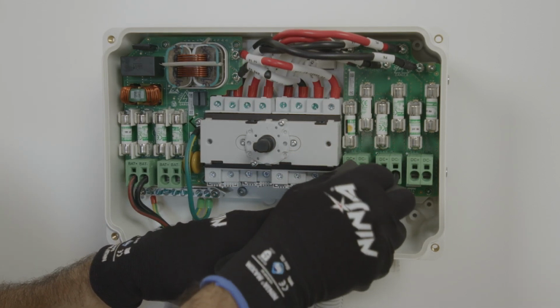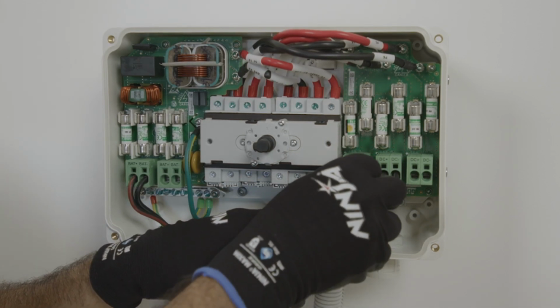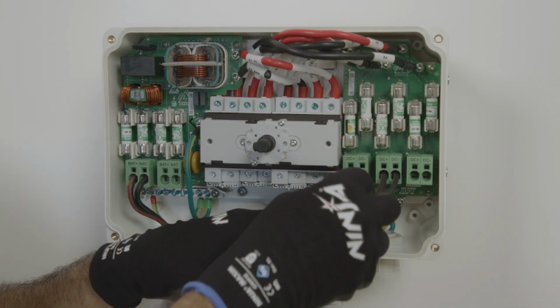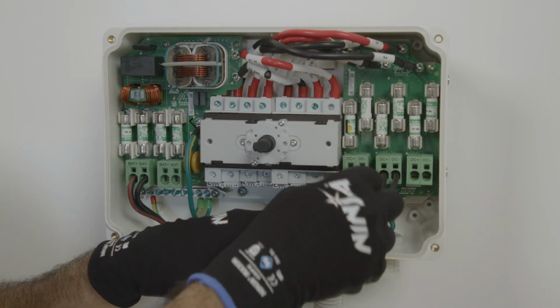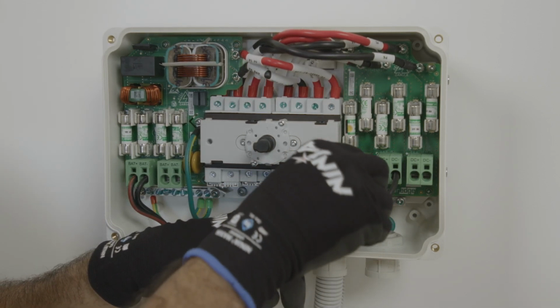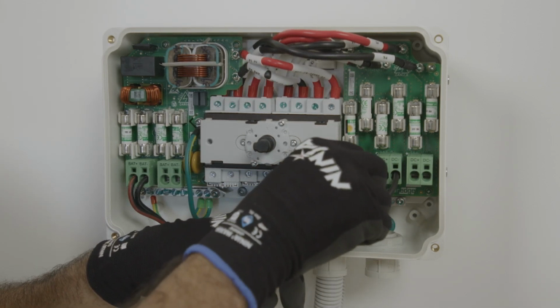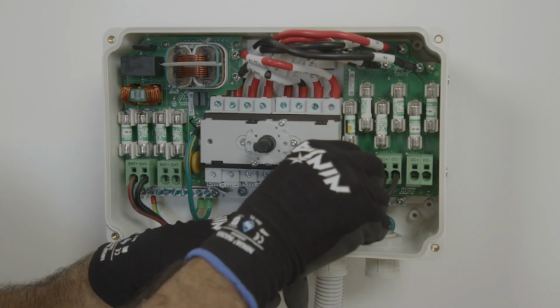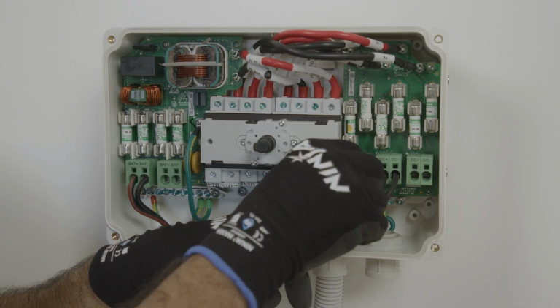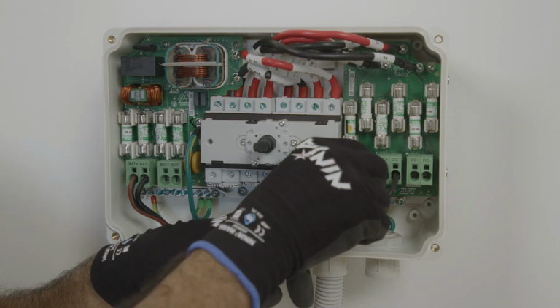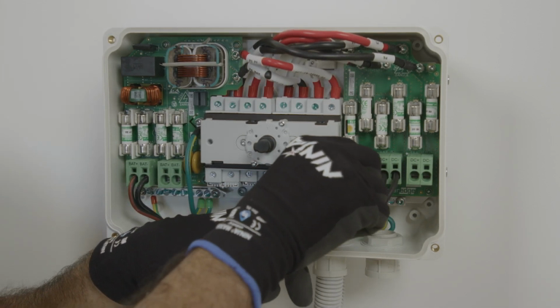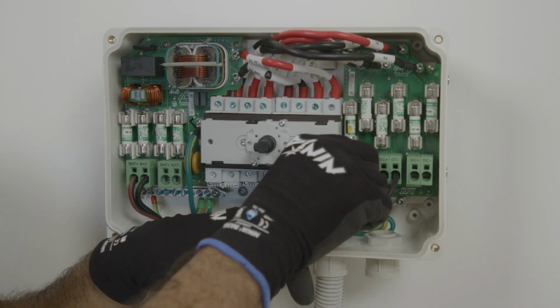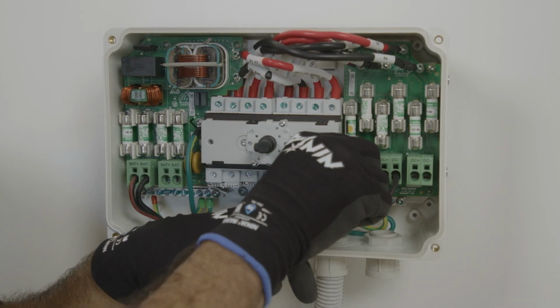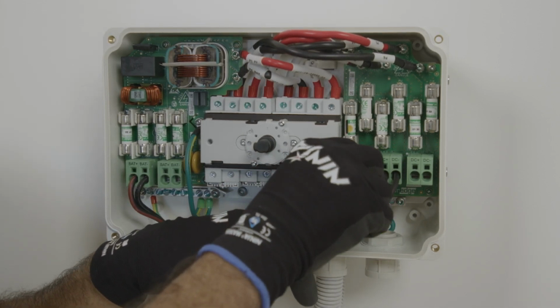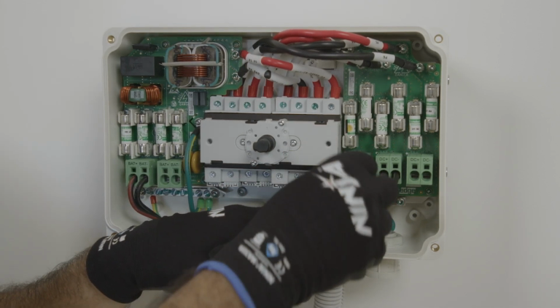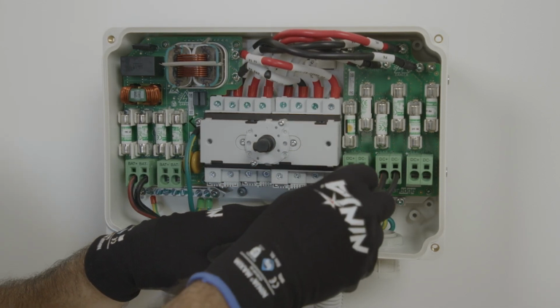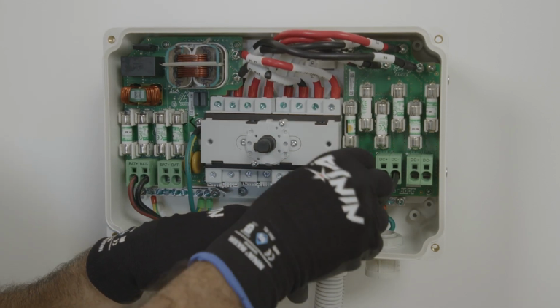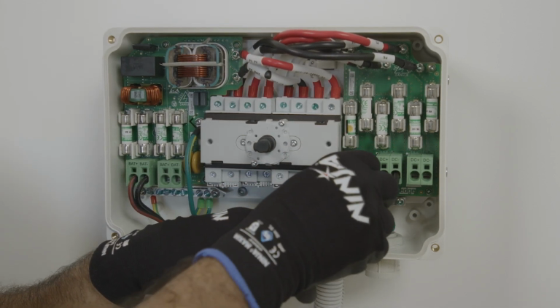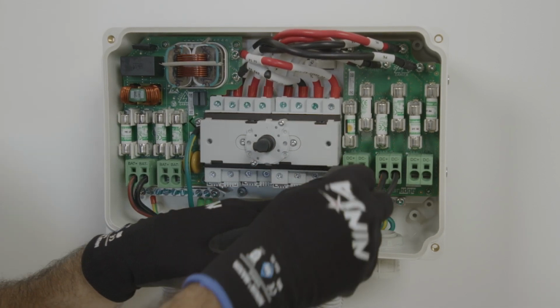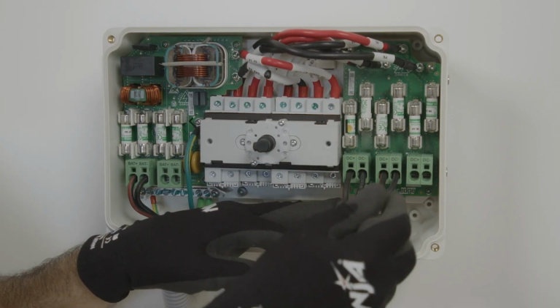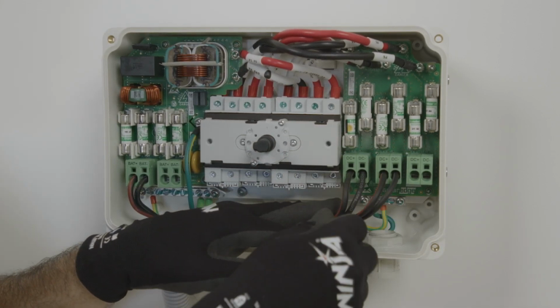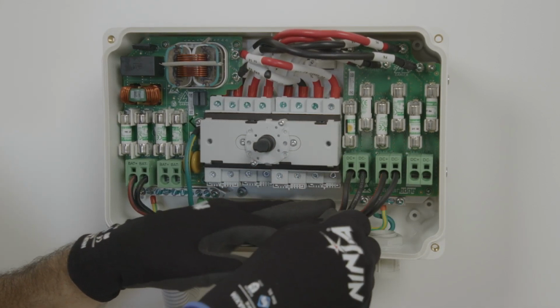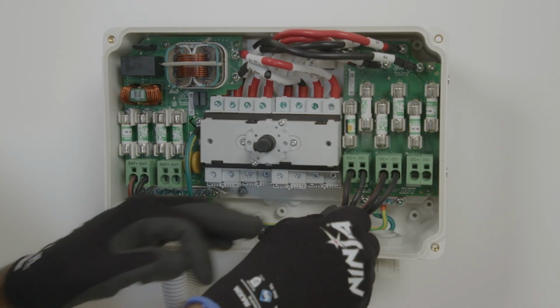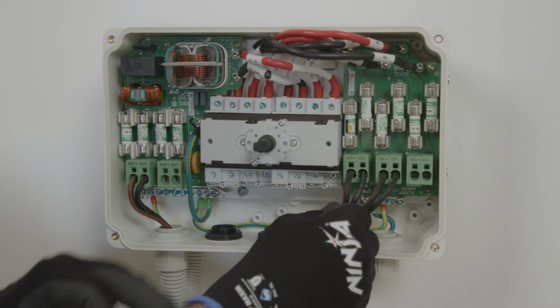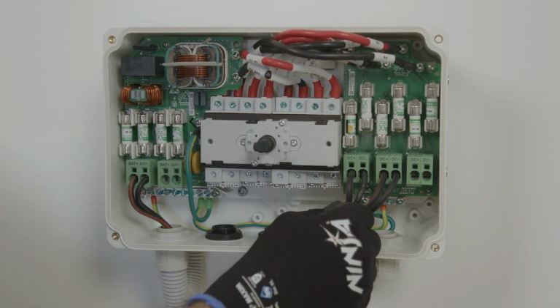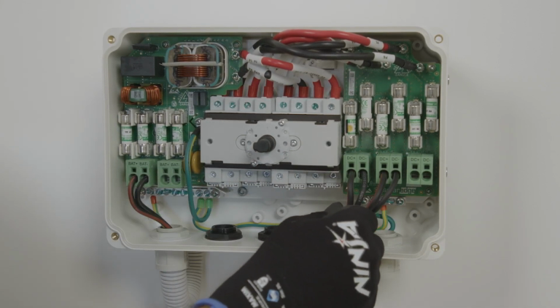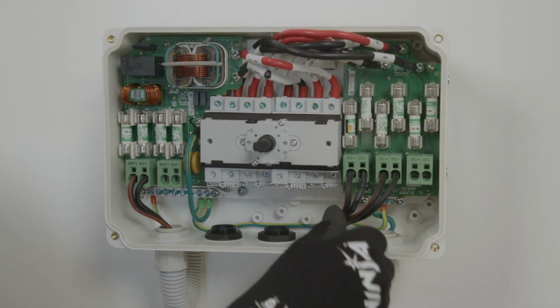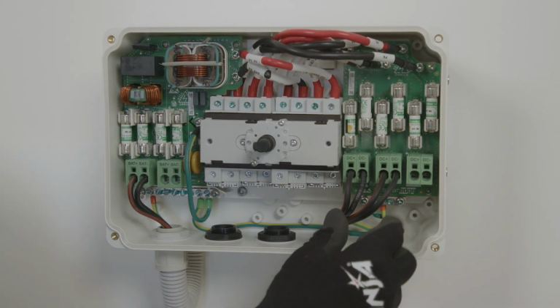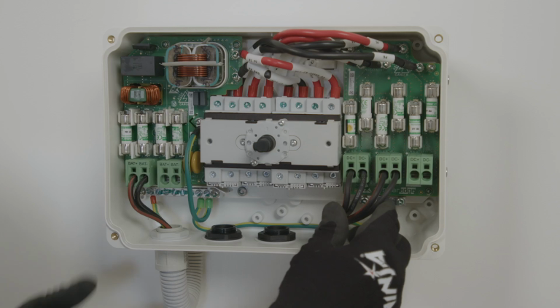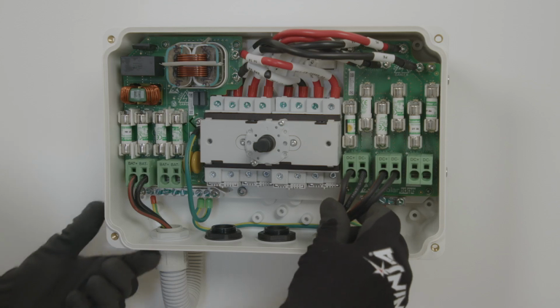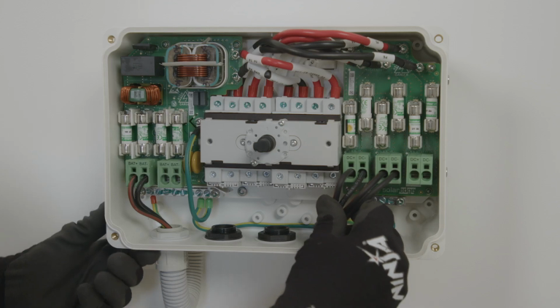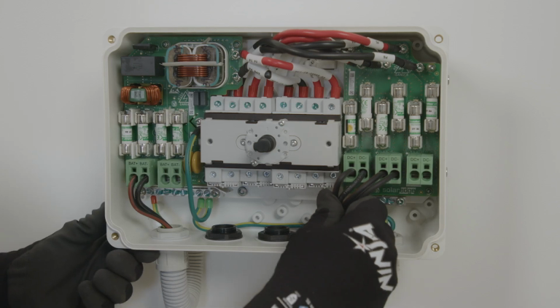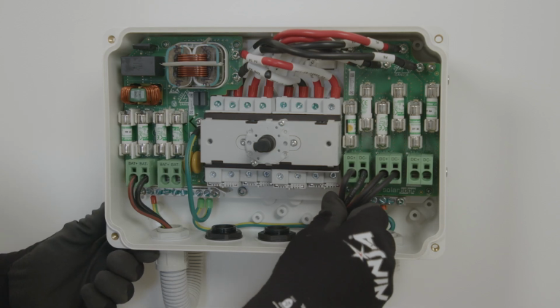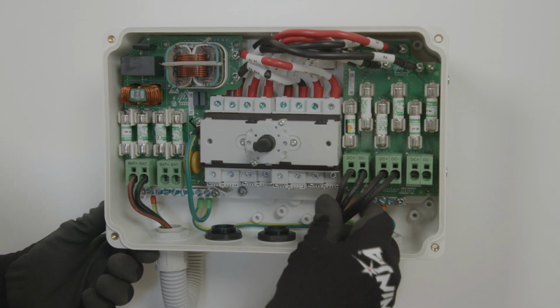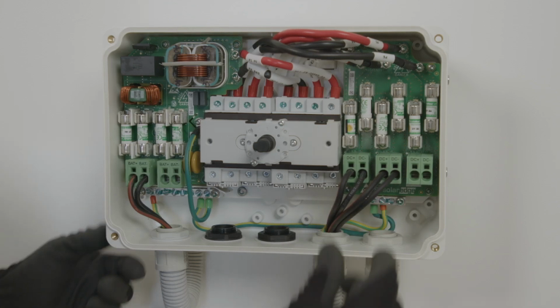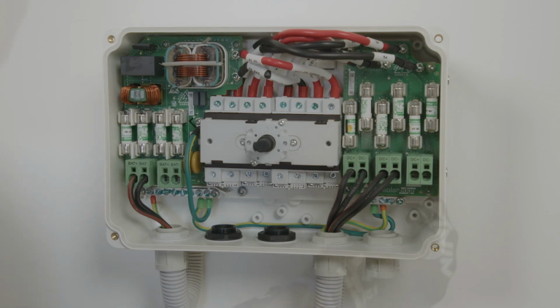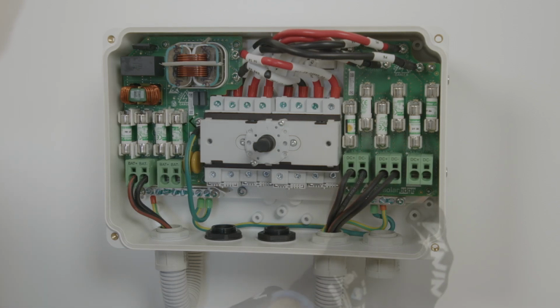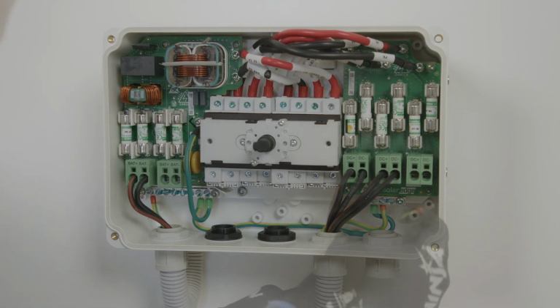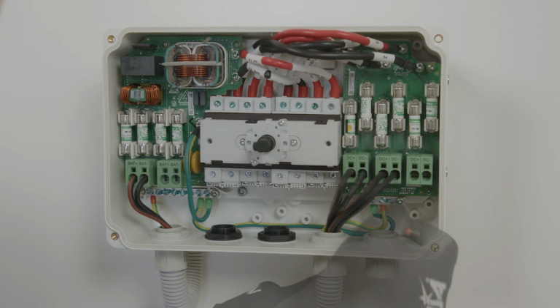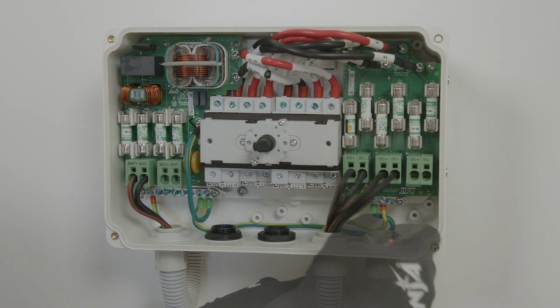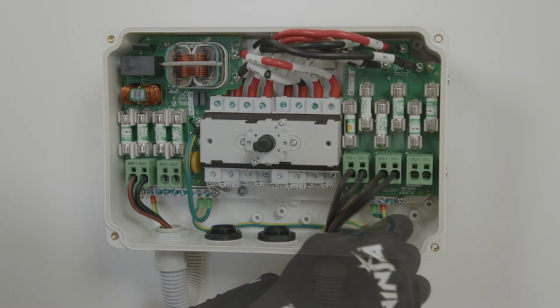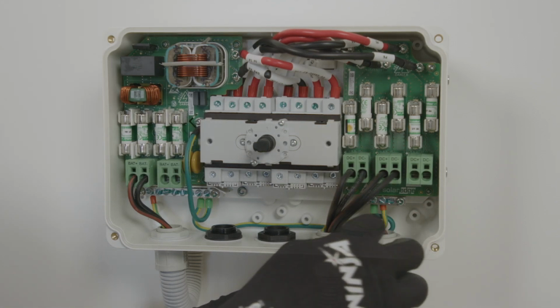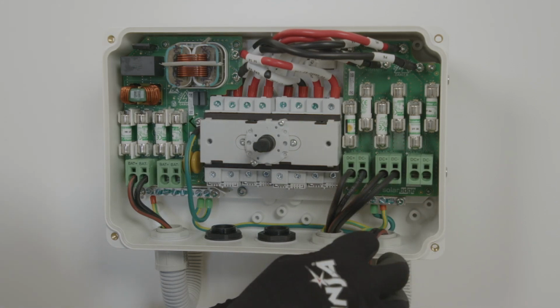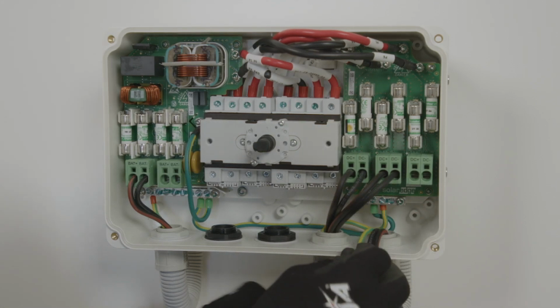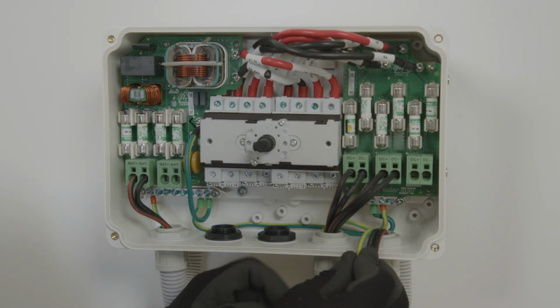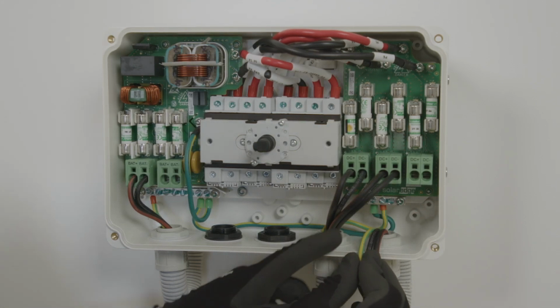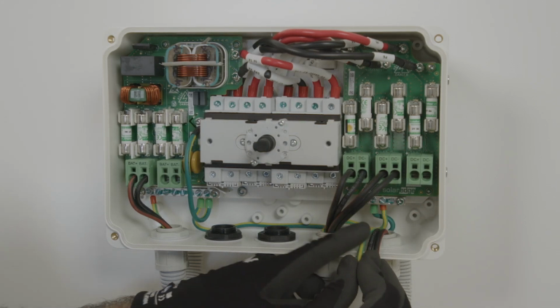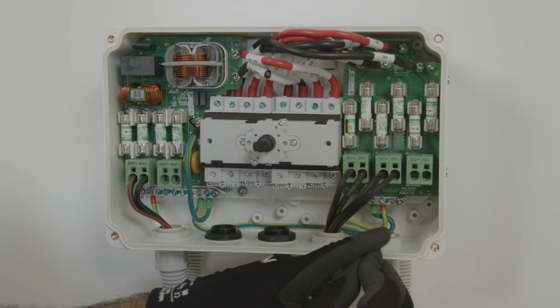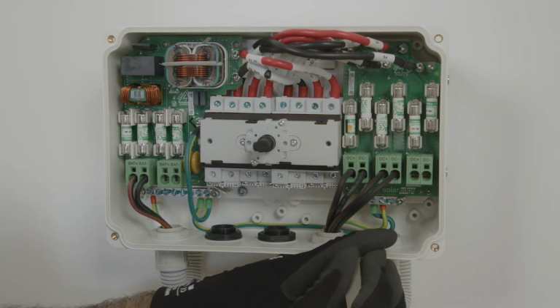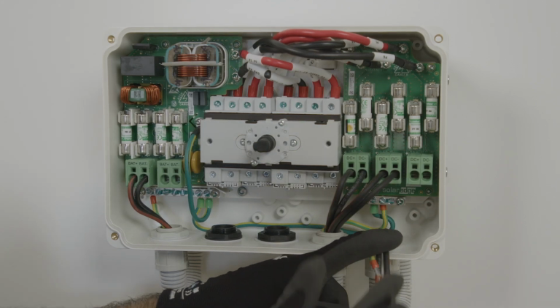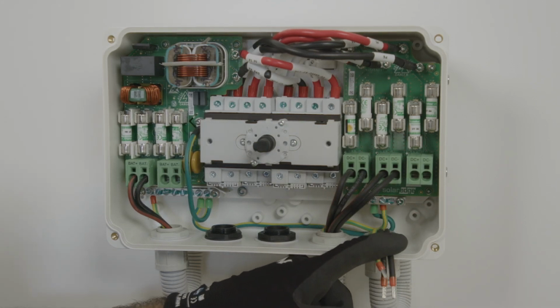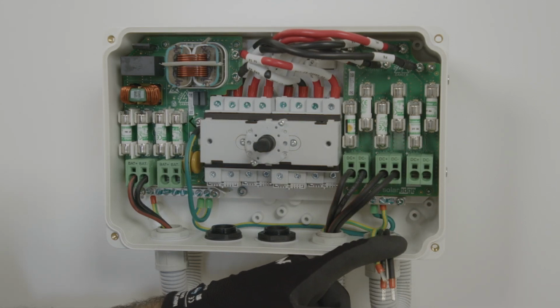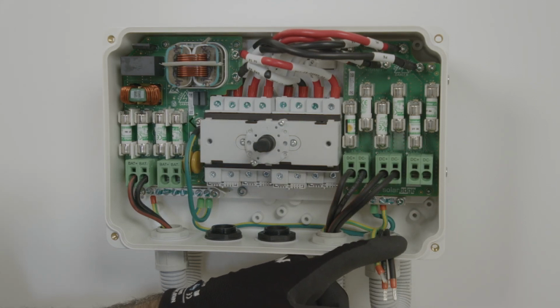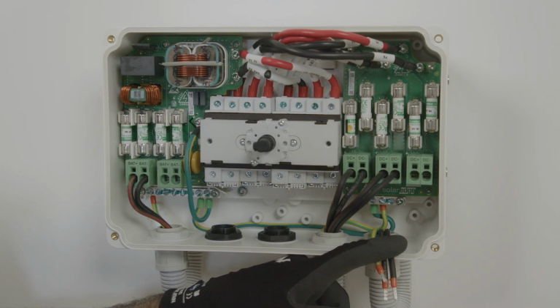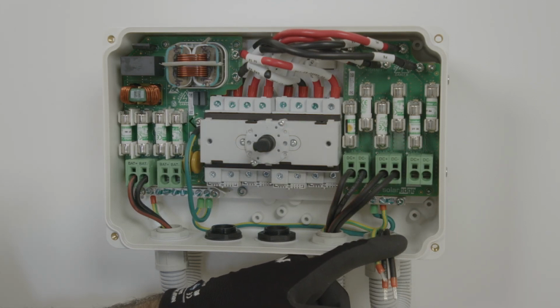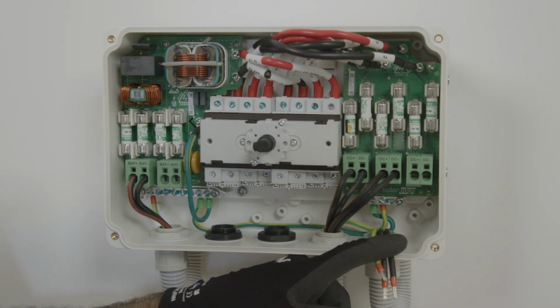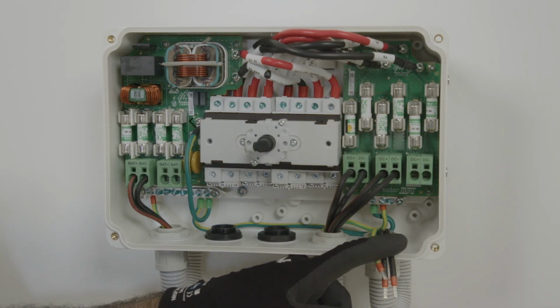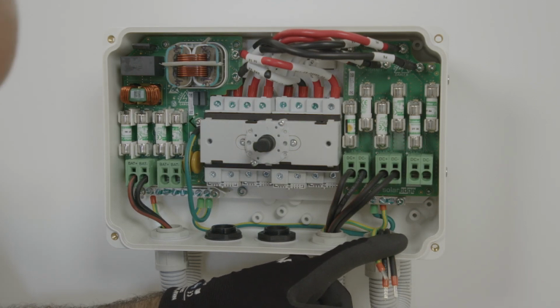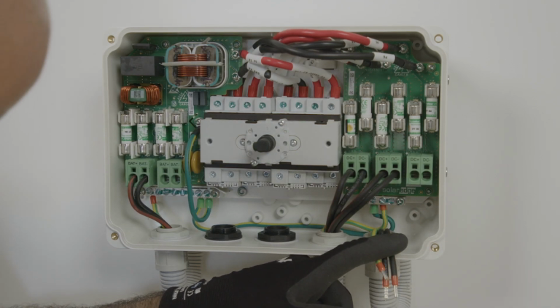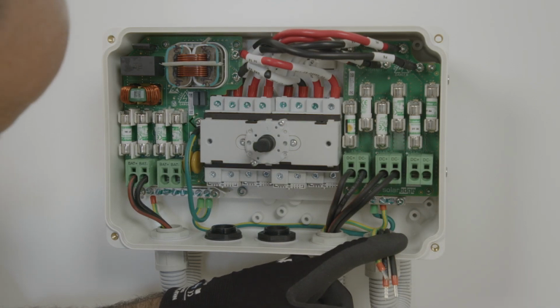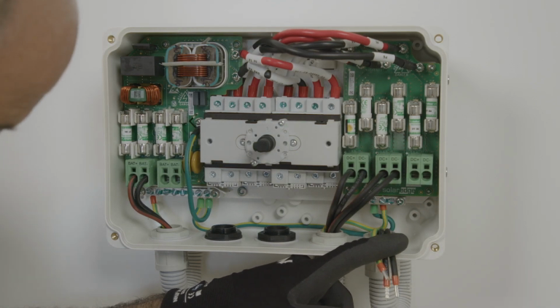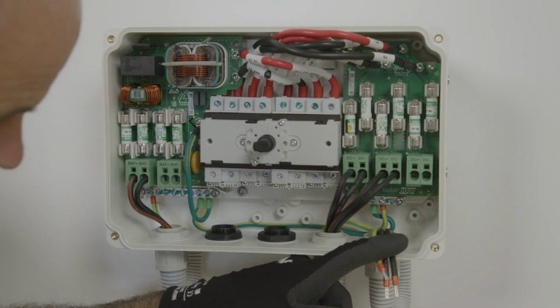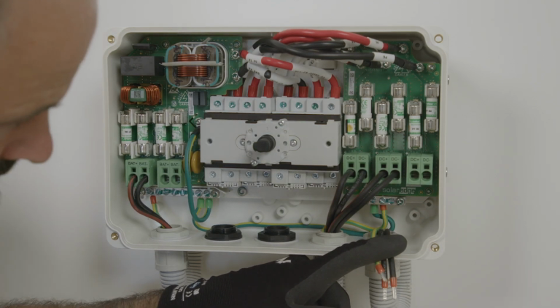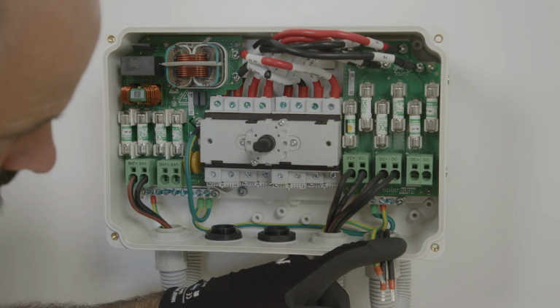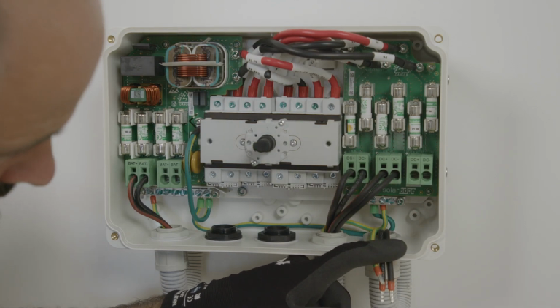Once these have been installed, we can then connect the earth and the positive and negative DC connections running back to the inverter.